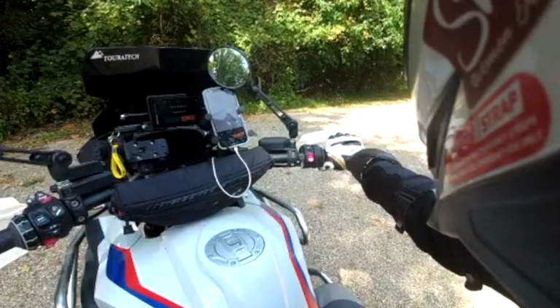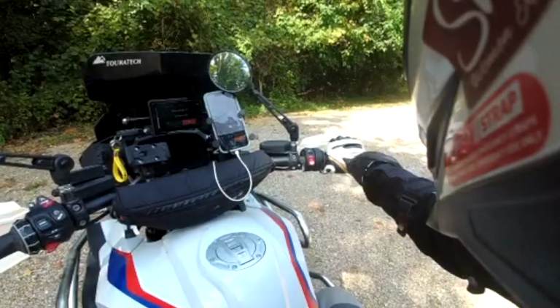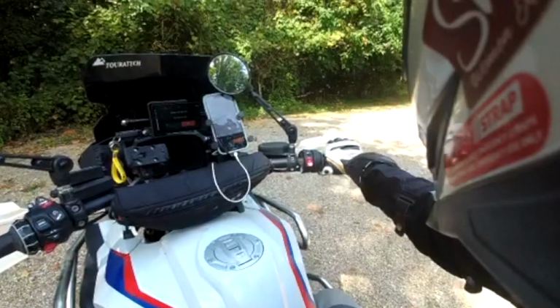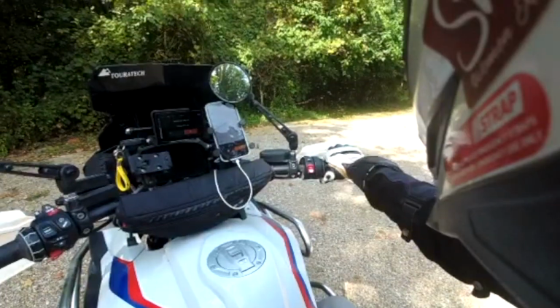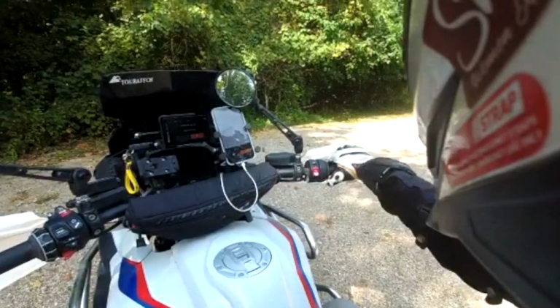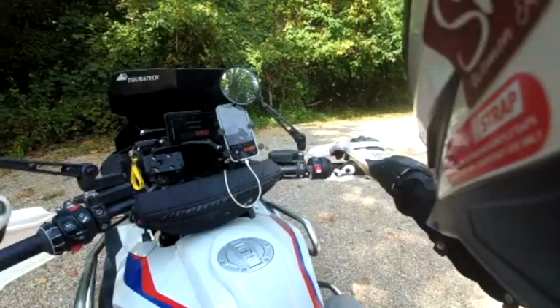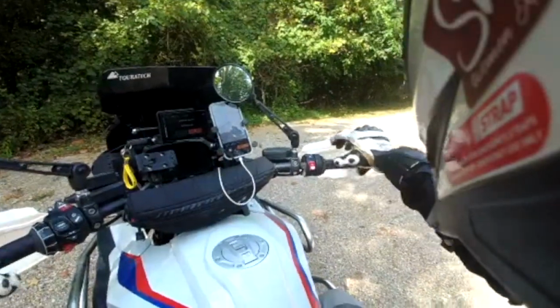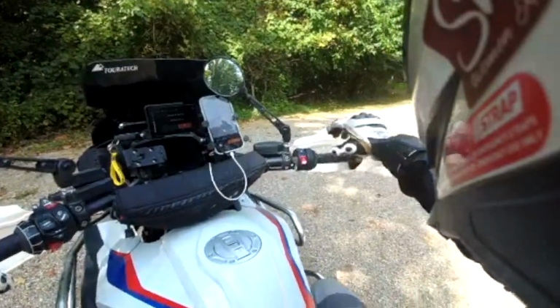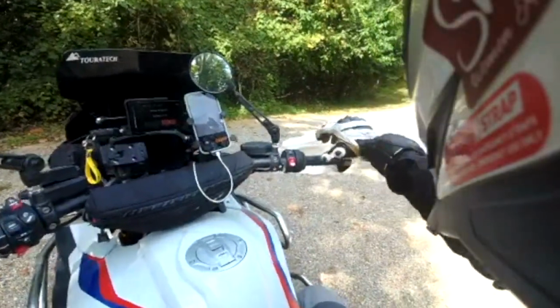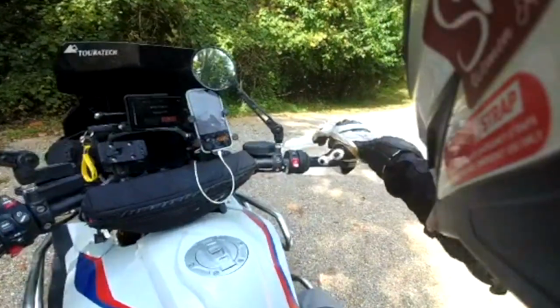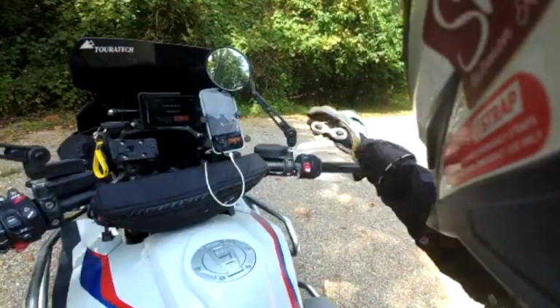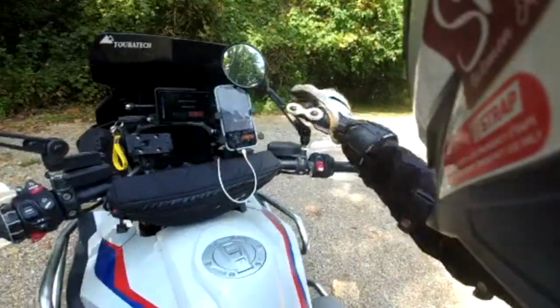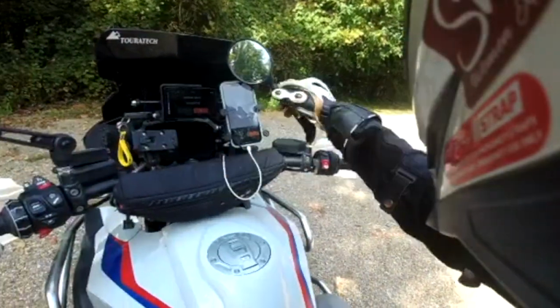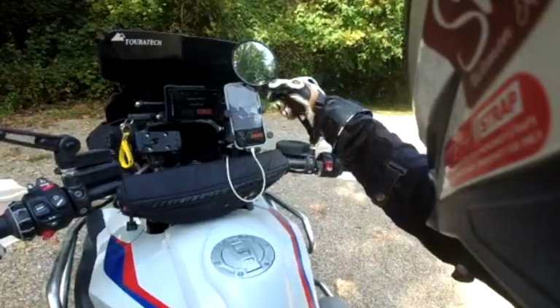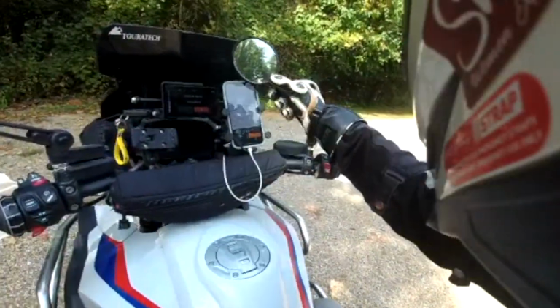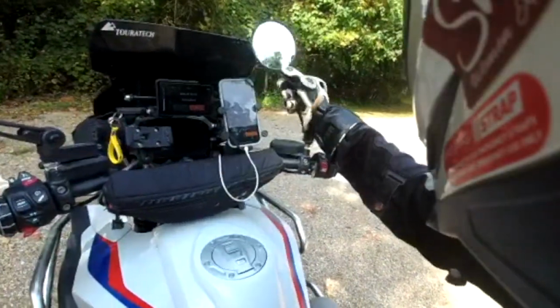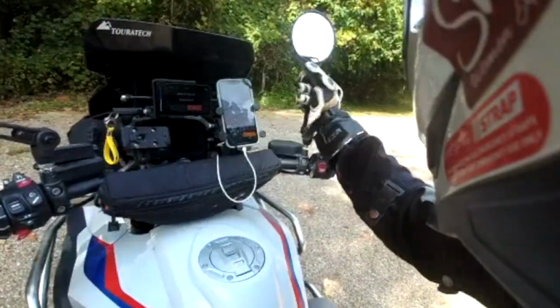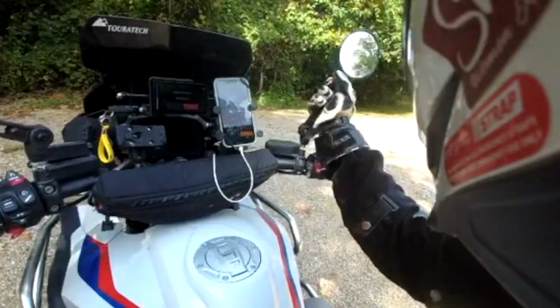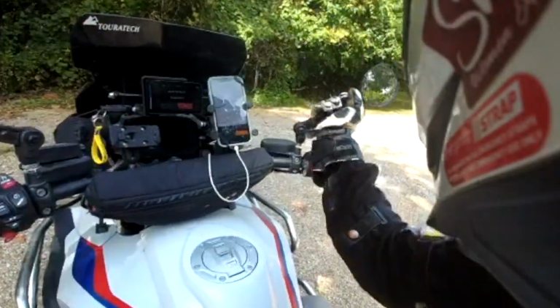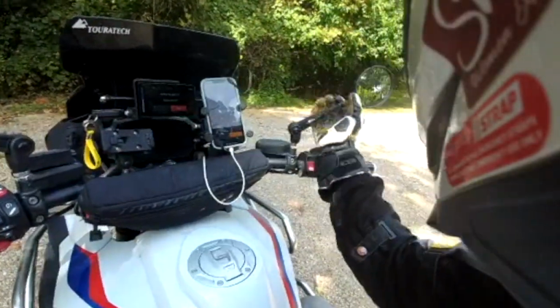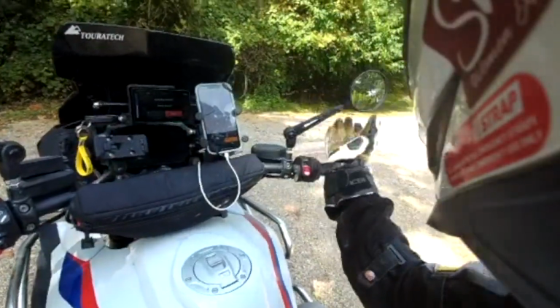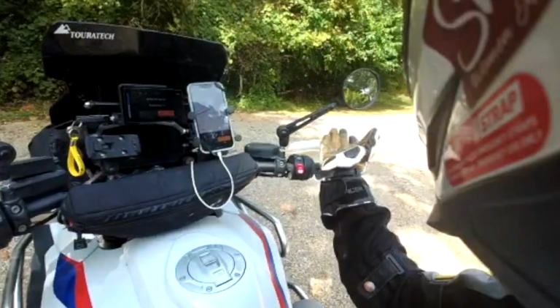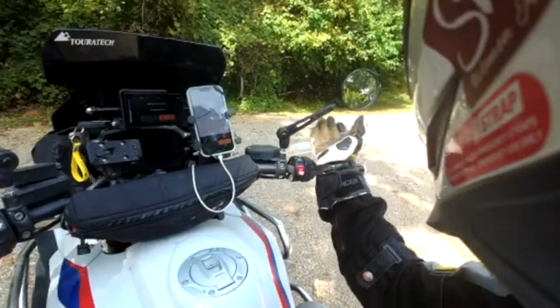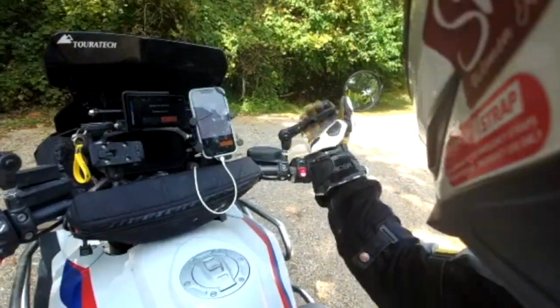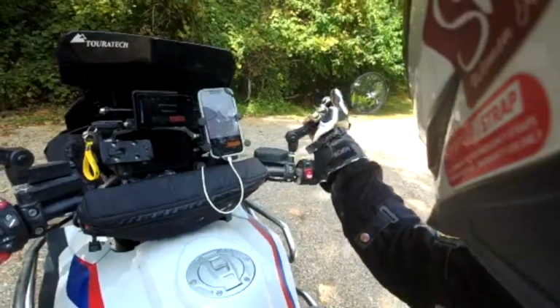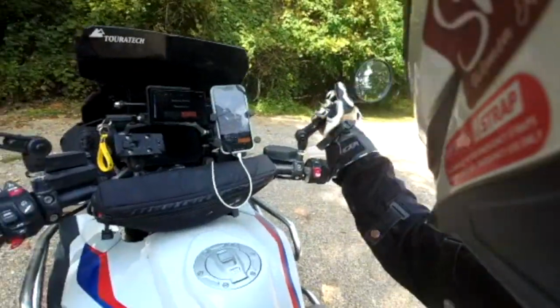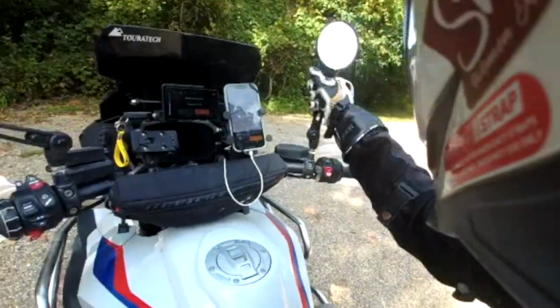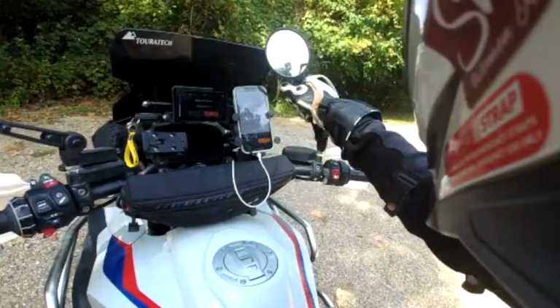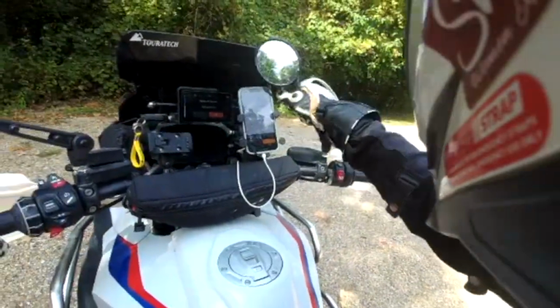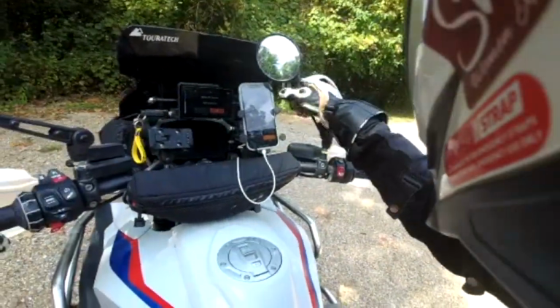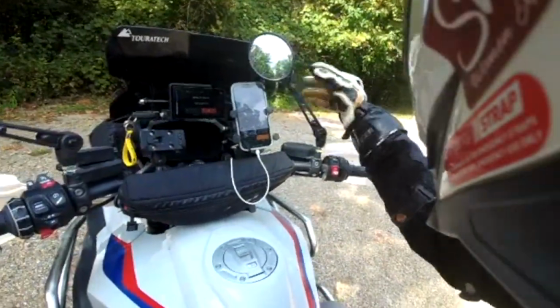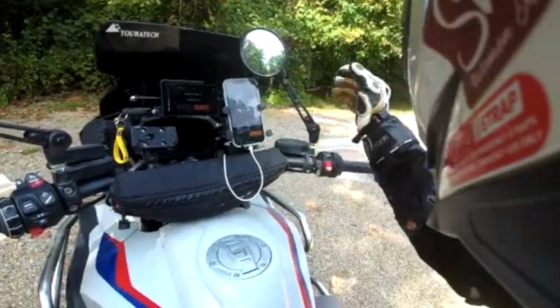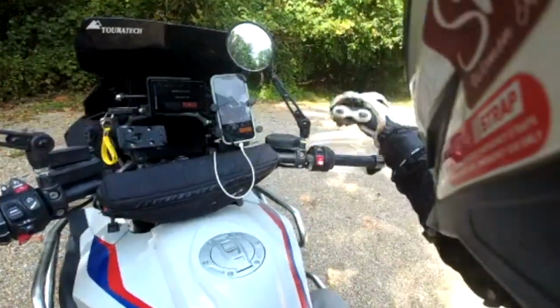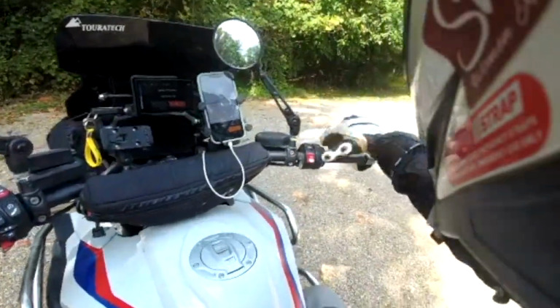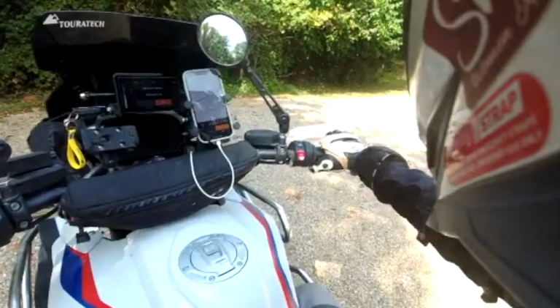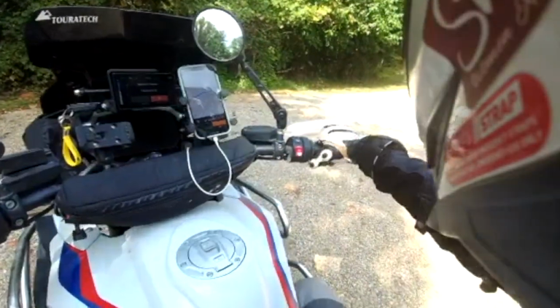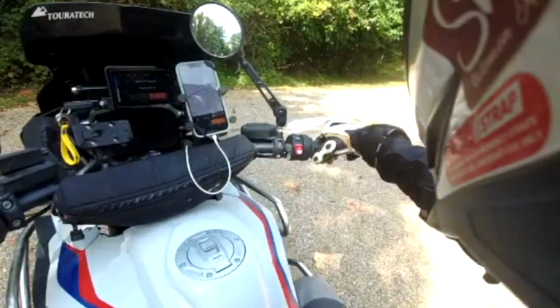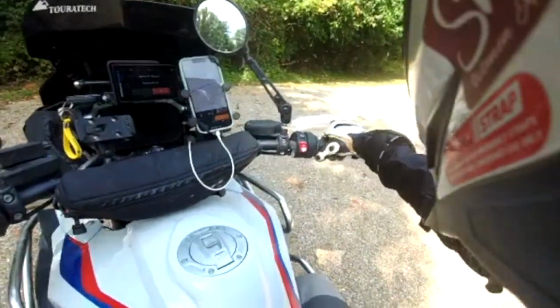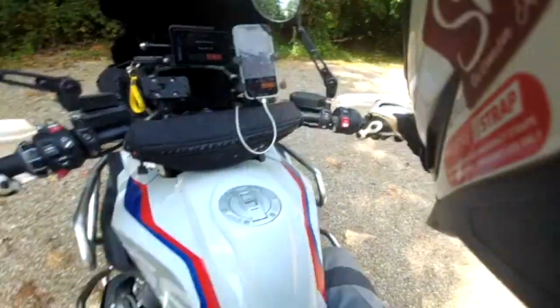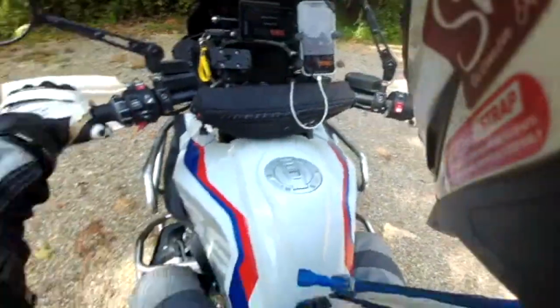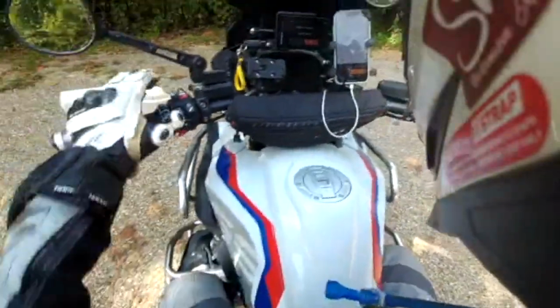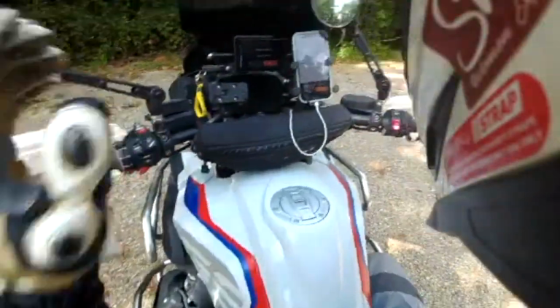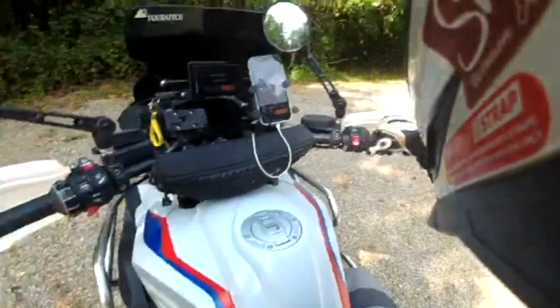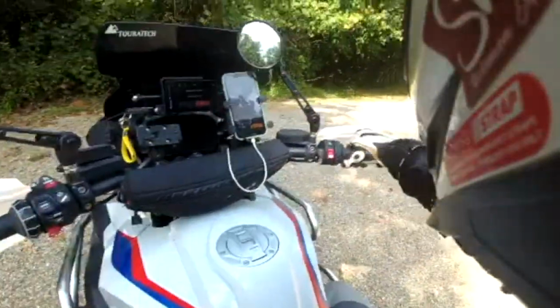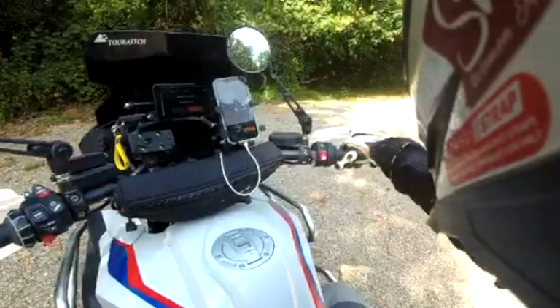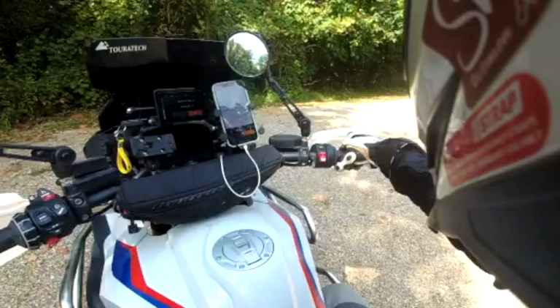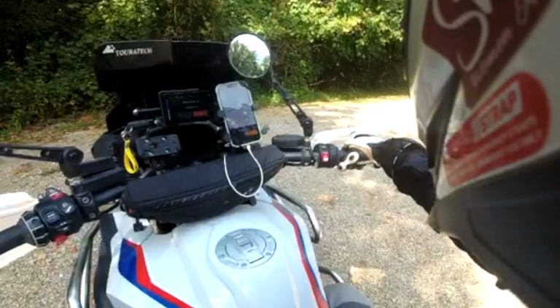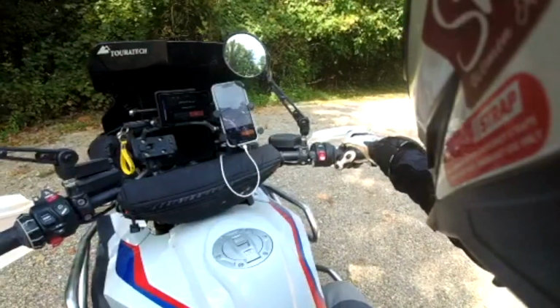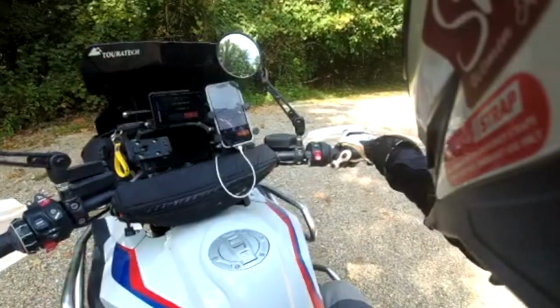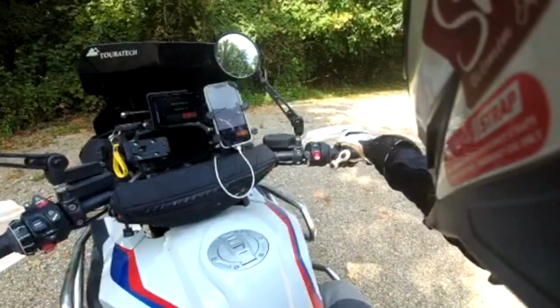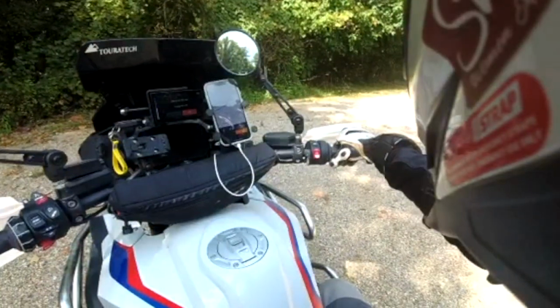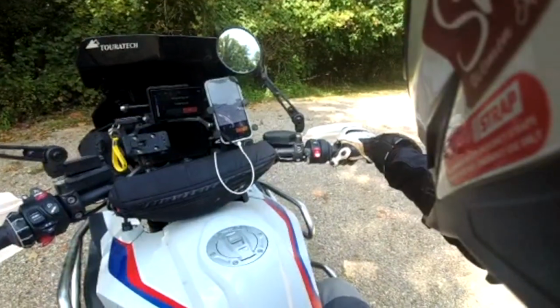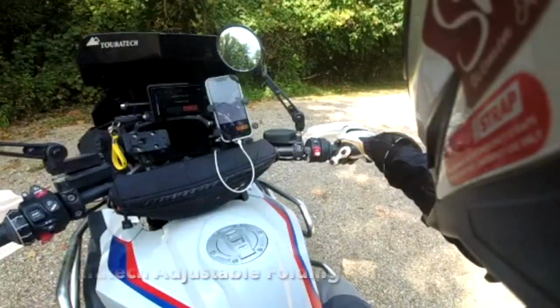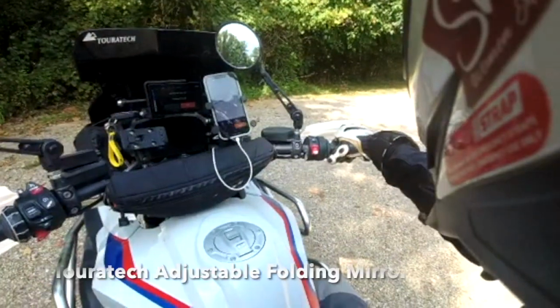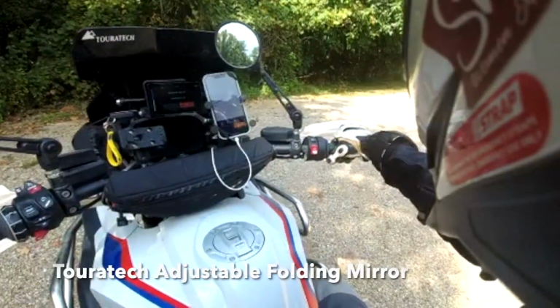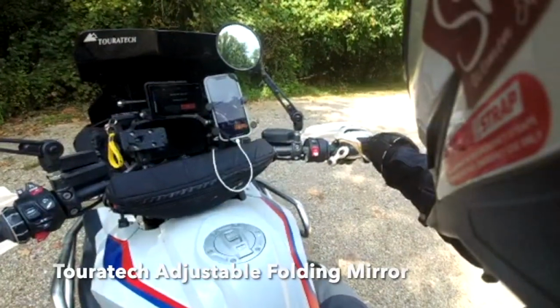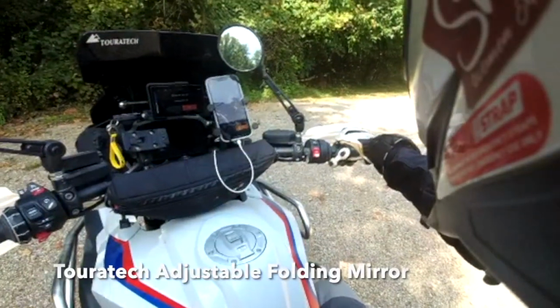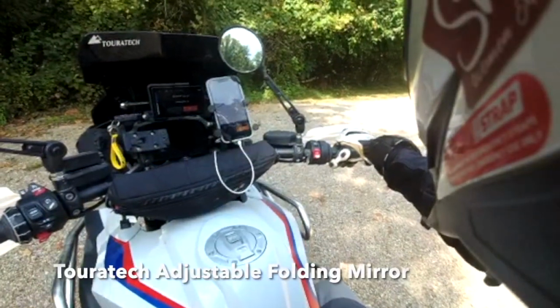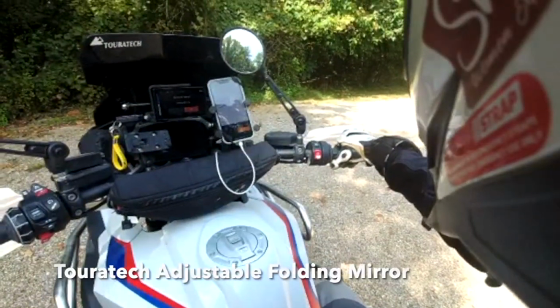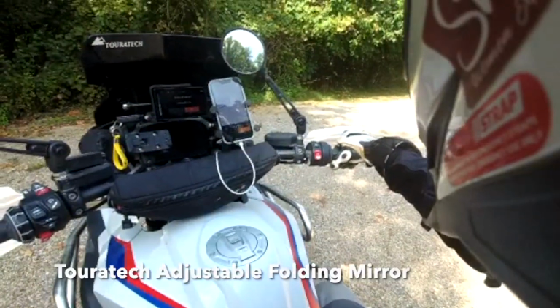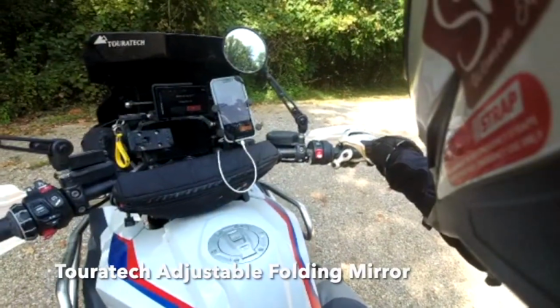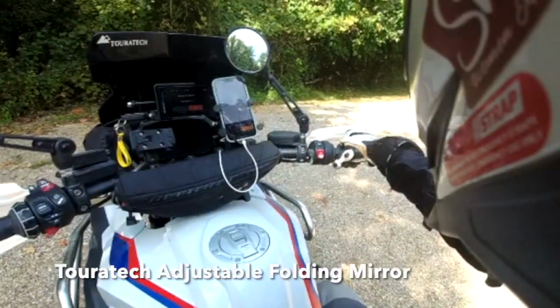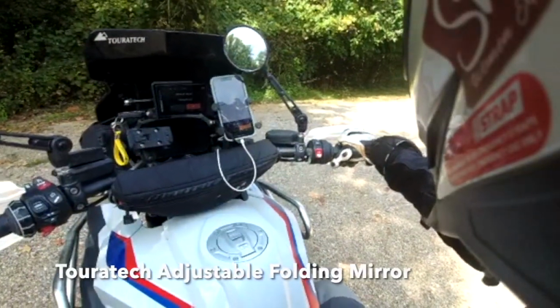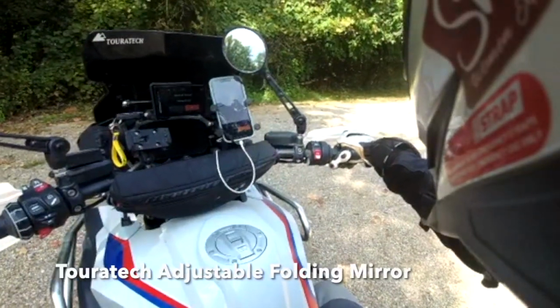I wanted to show you — I just moved that out of my way conveniently with the Turrotec folding mirror.